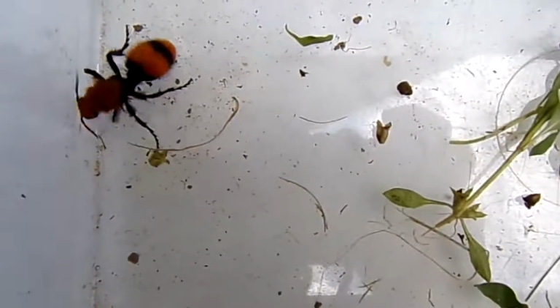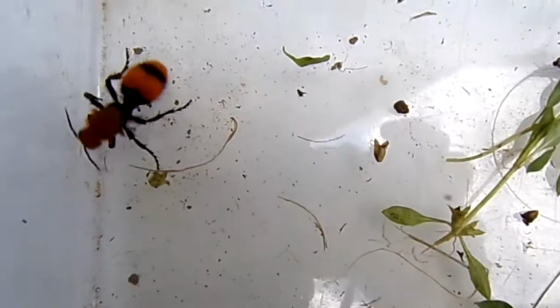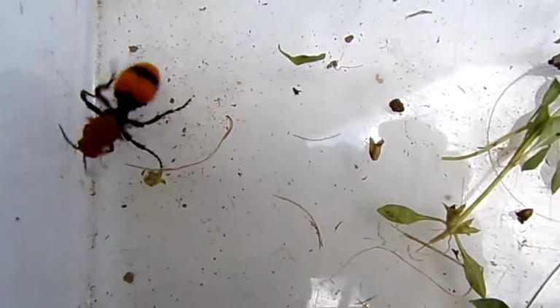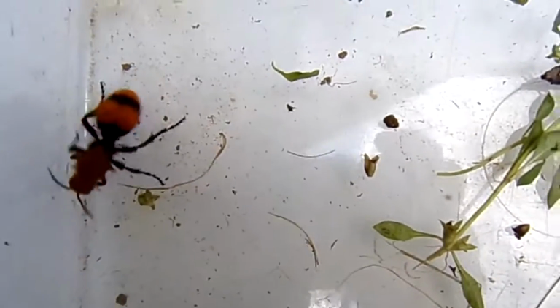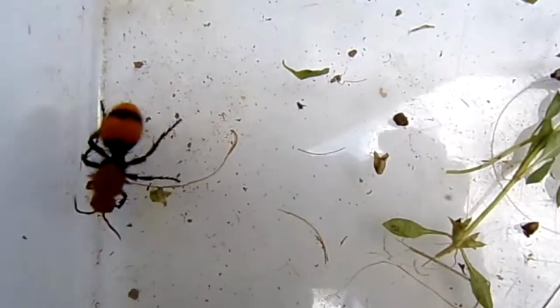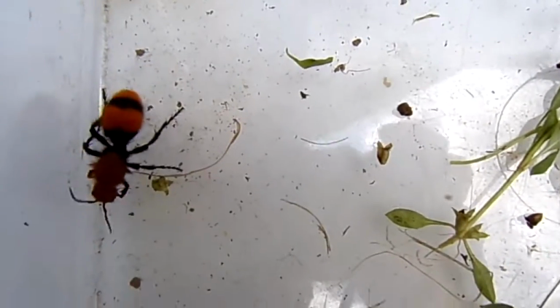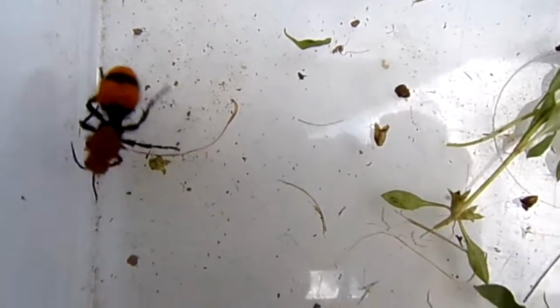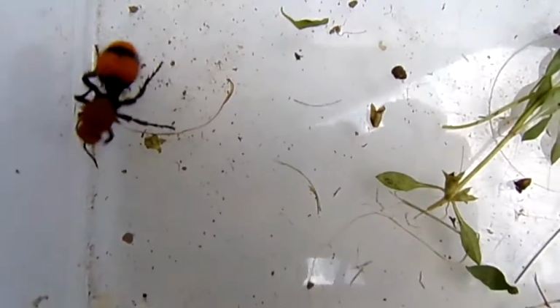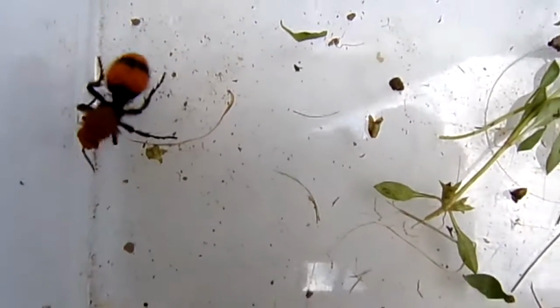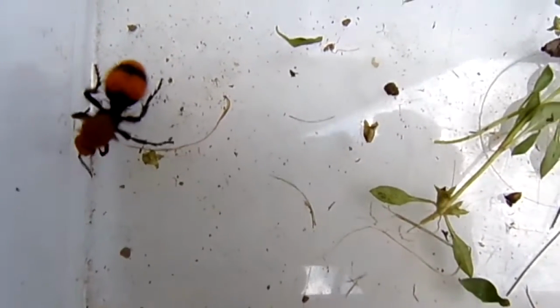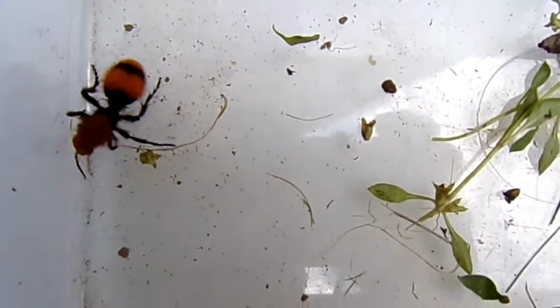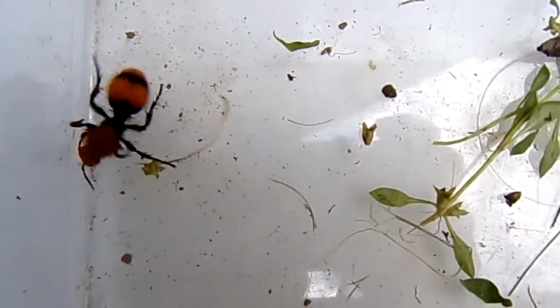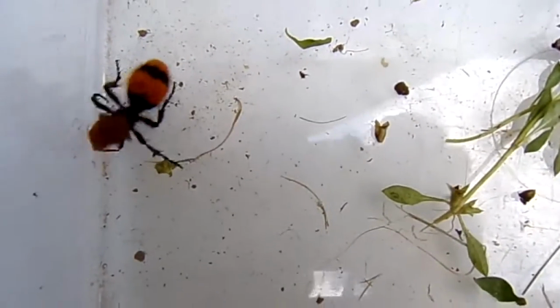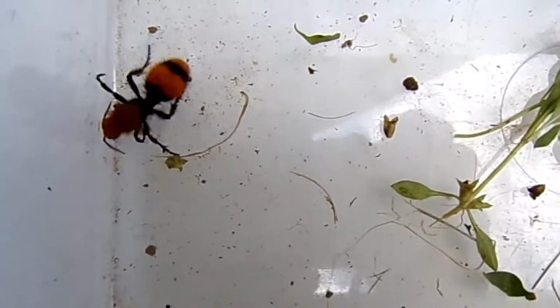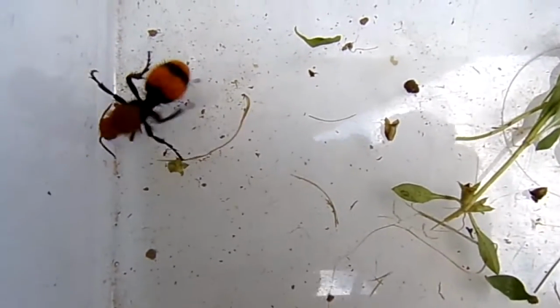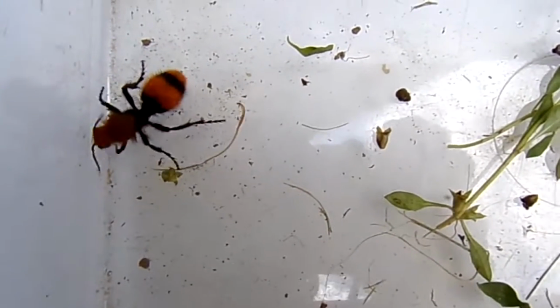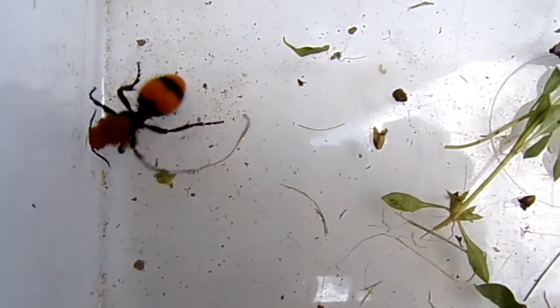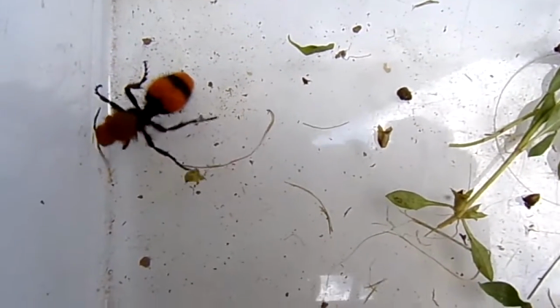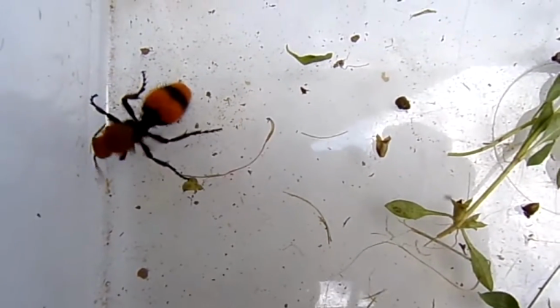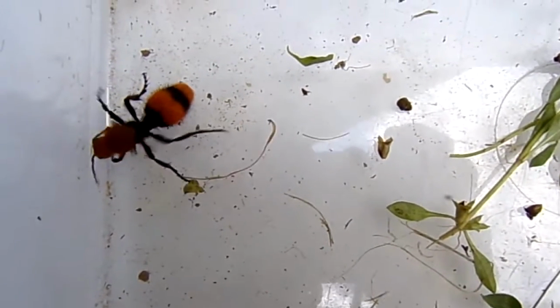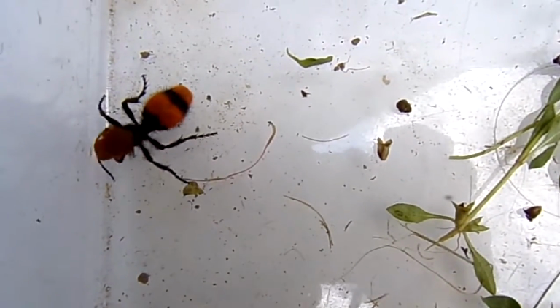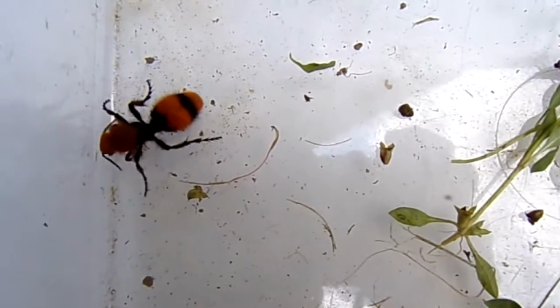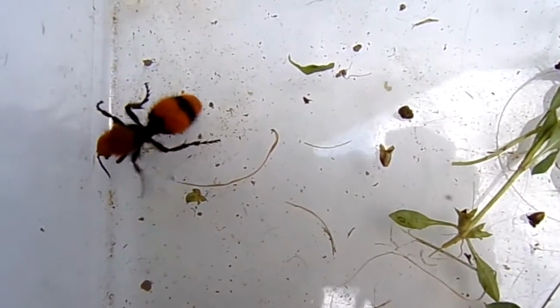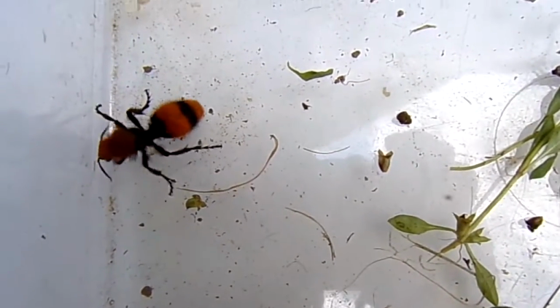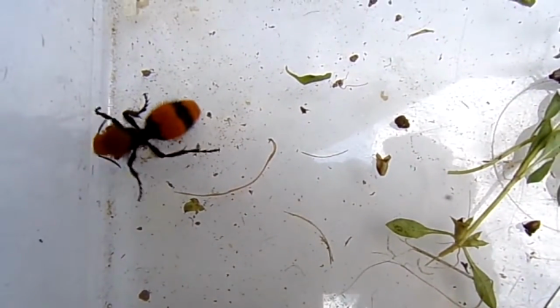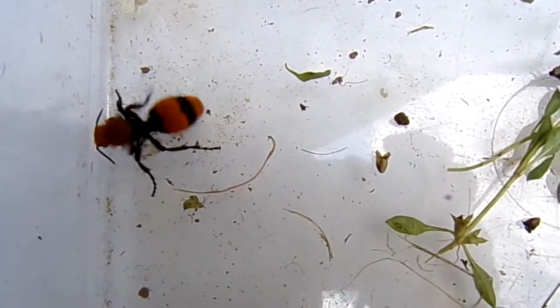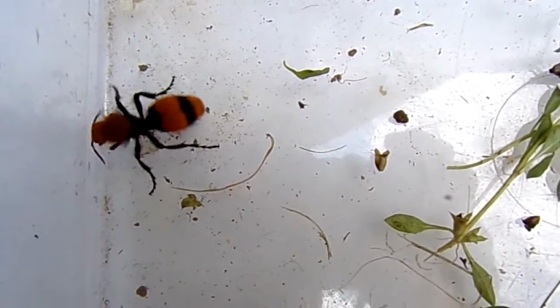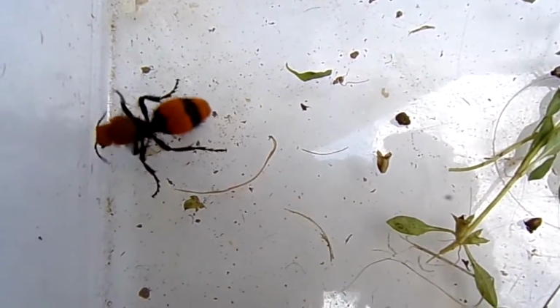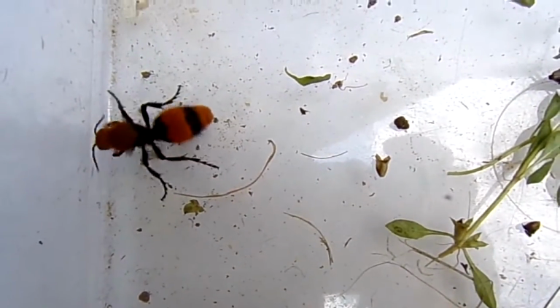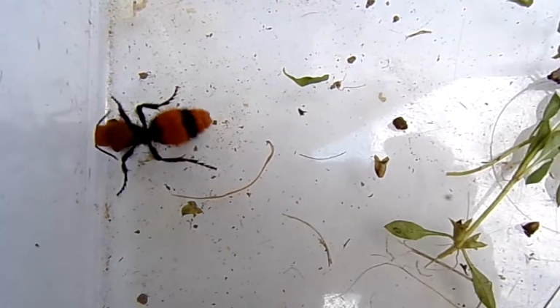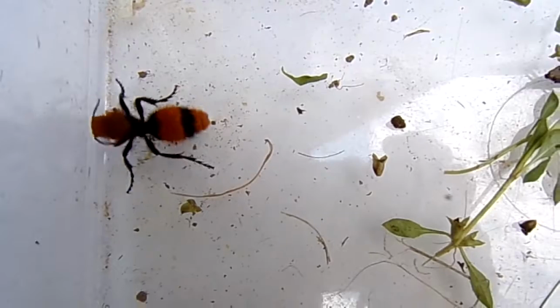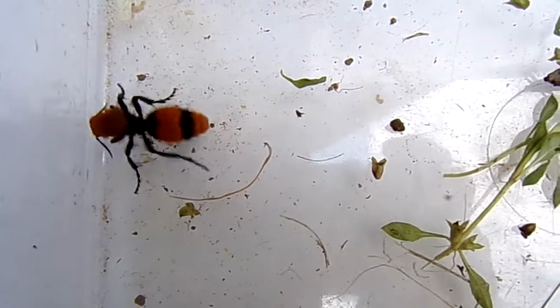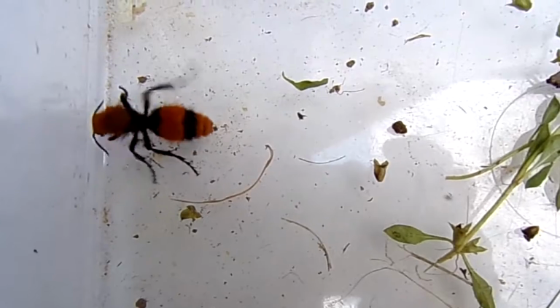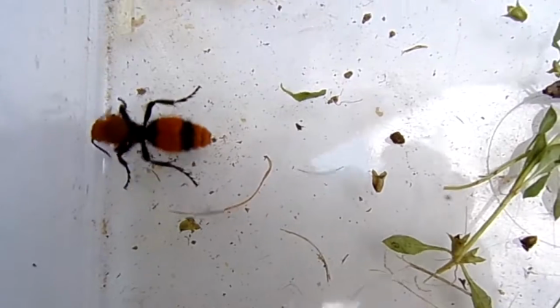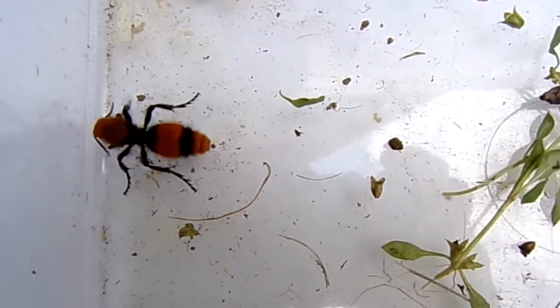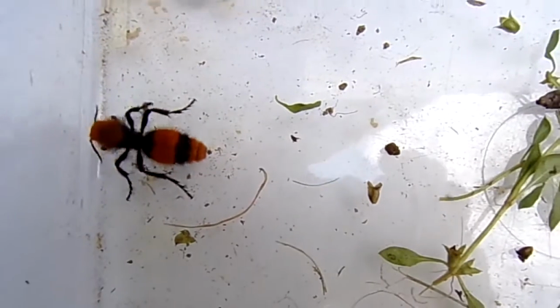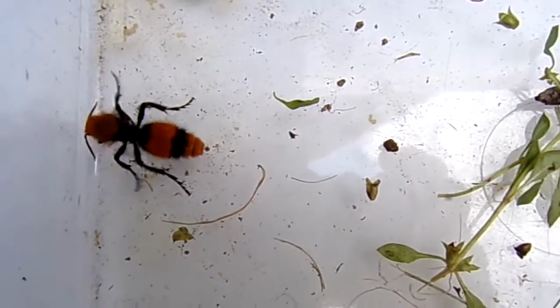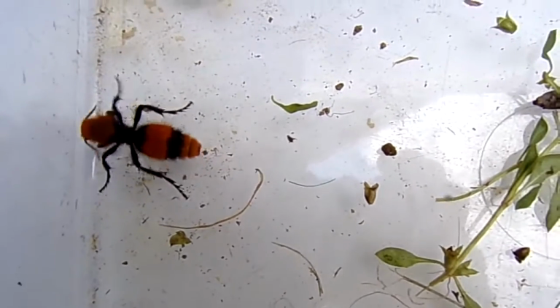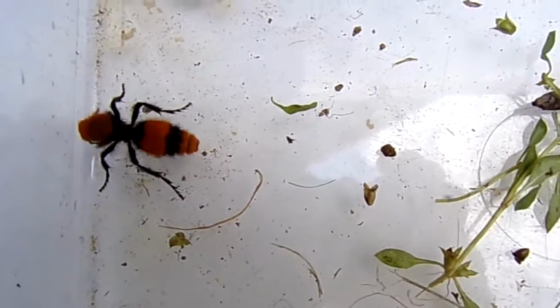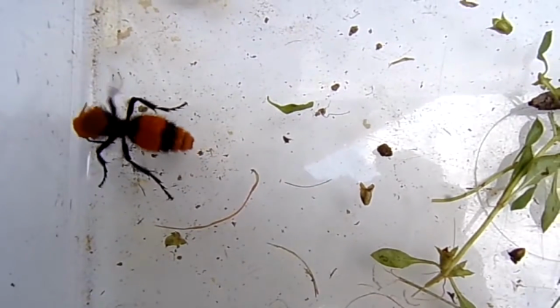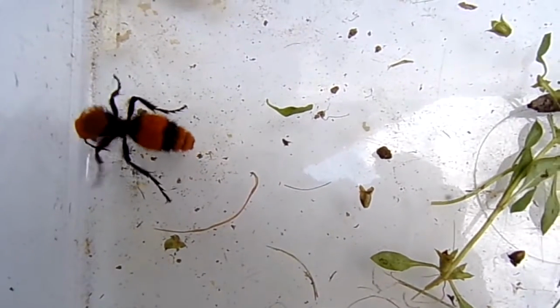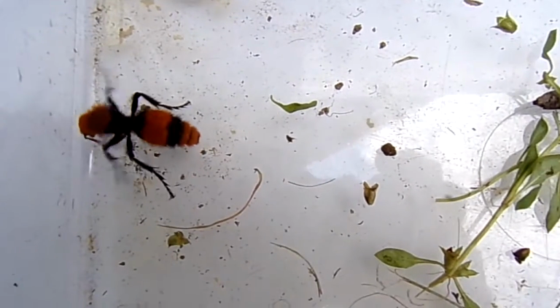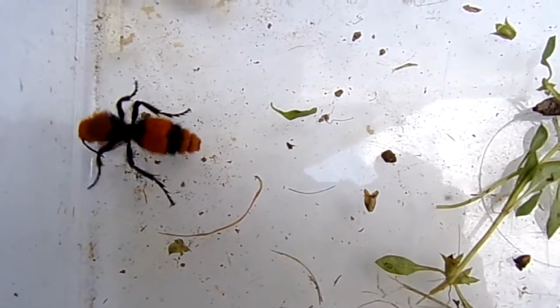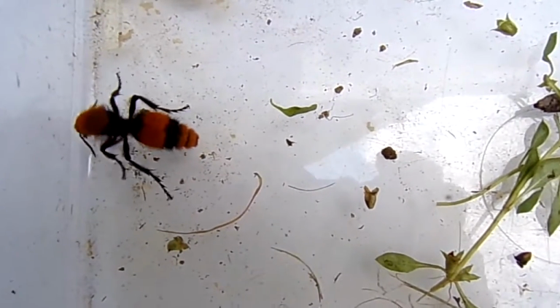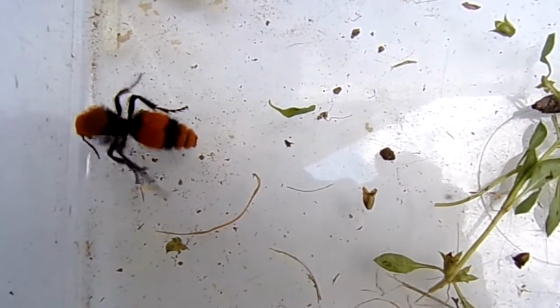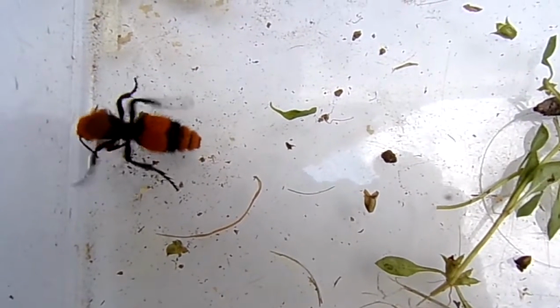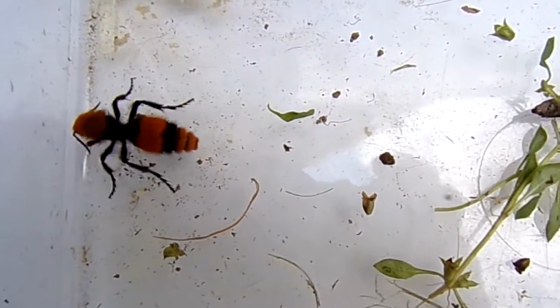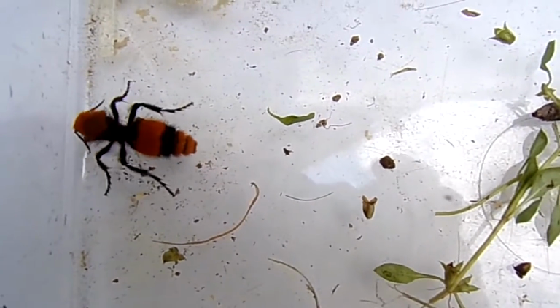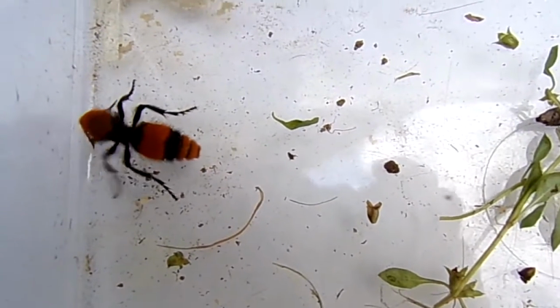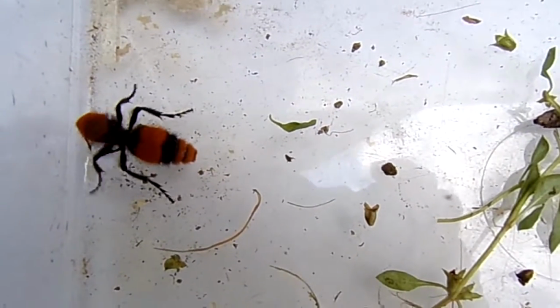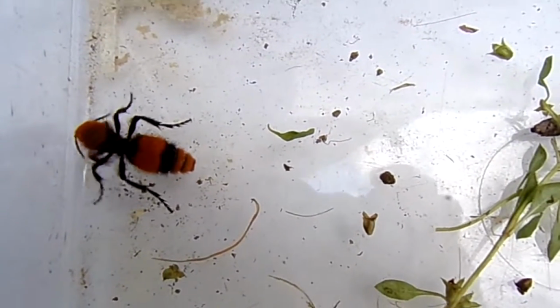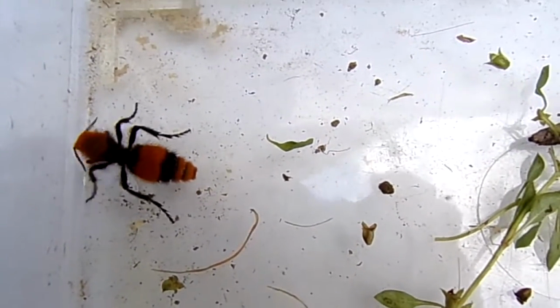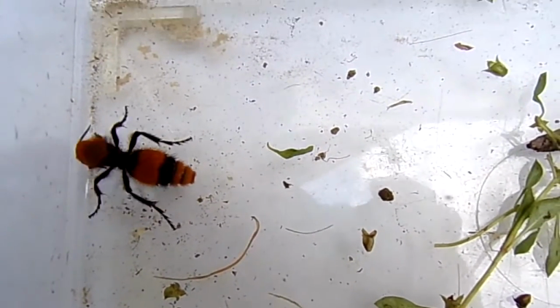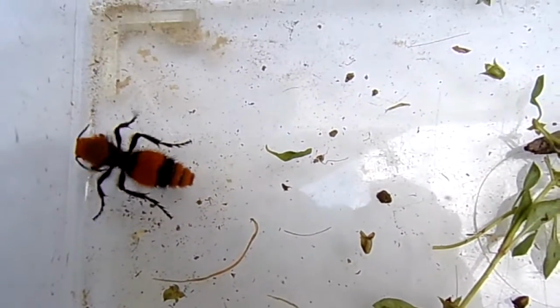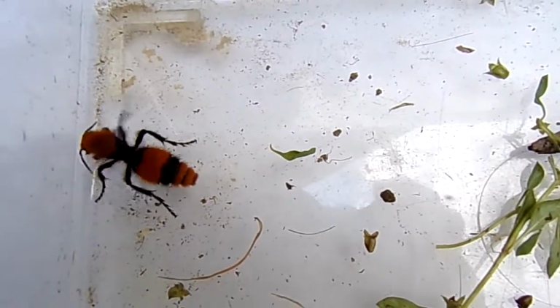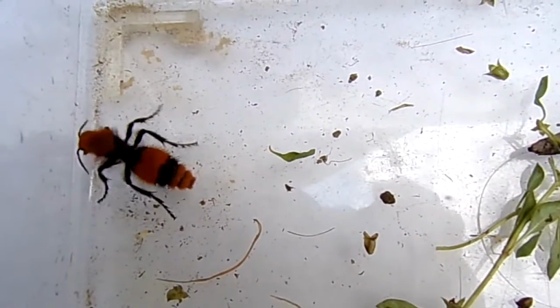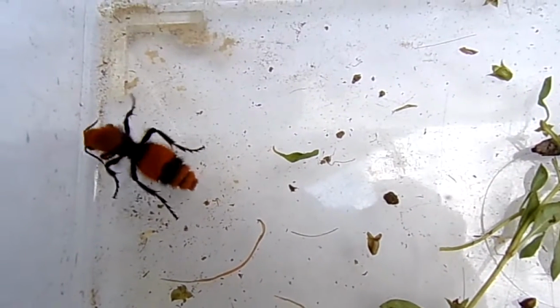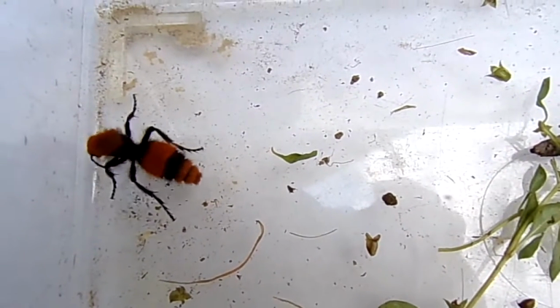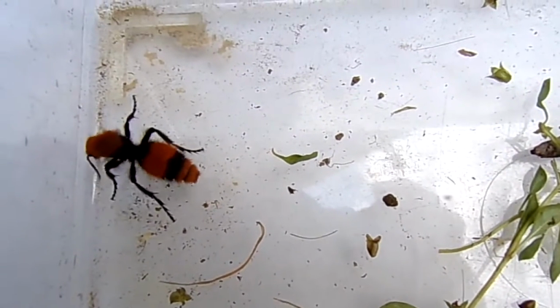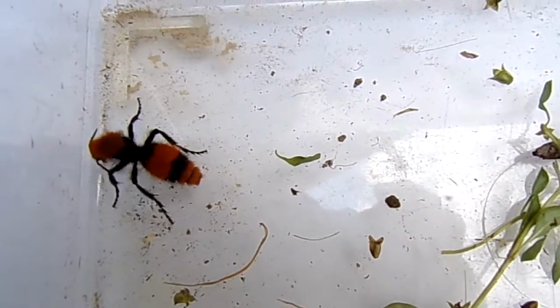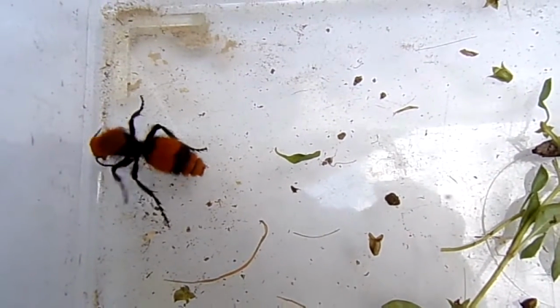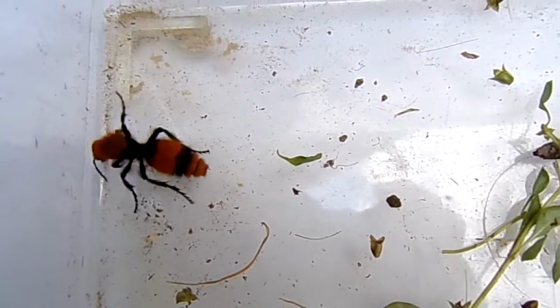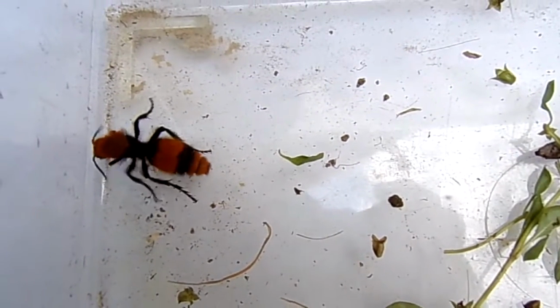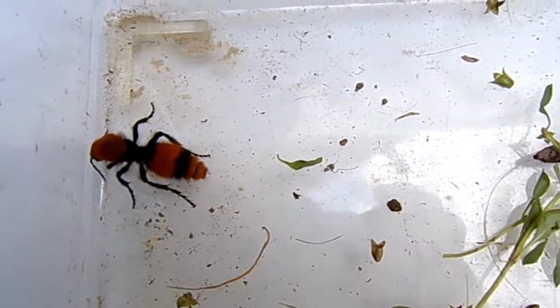So it's a solitary ant — they don't hang out in ant hills with other ants. They're not social and they don't have any kind of a social structure.